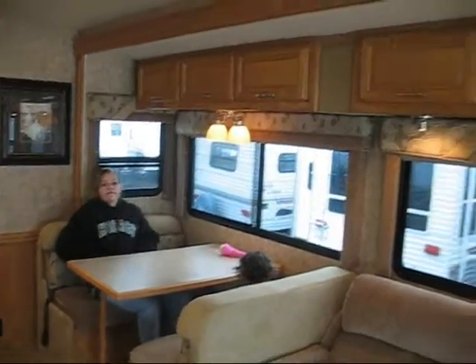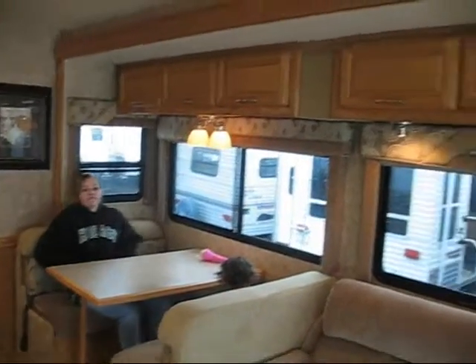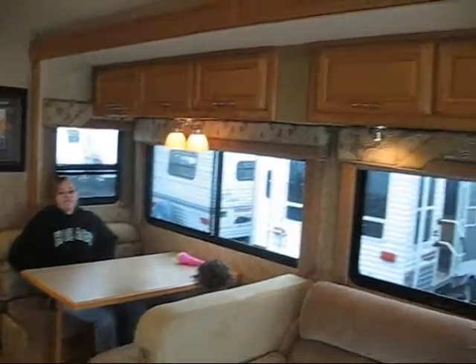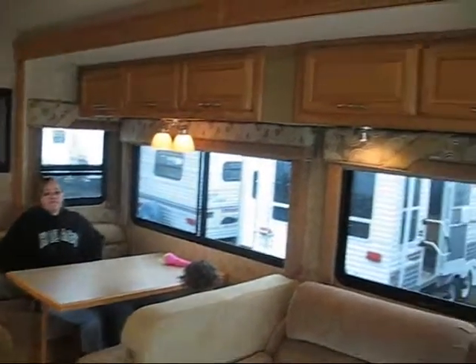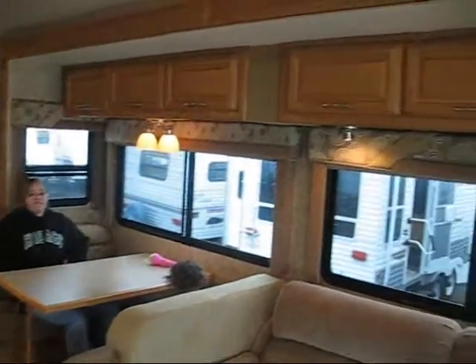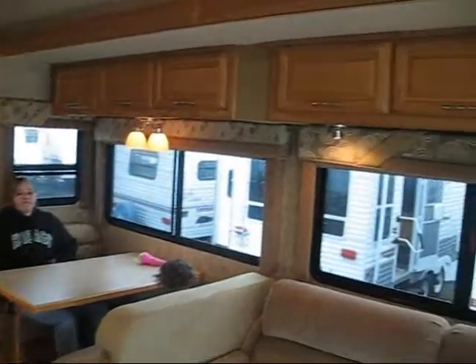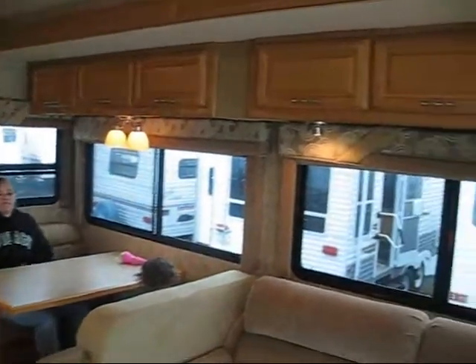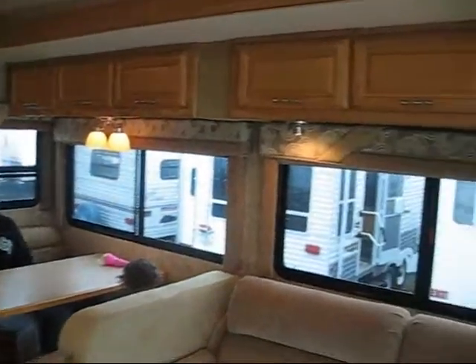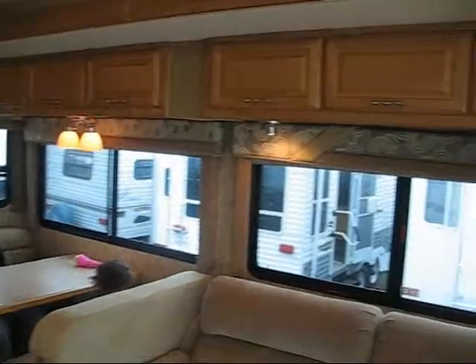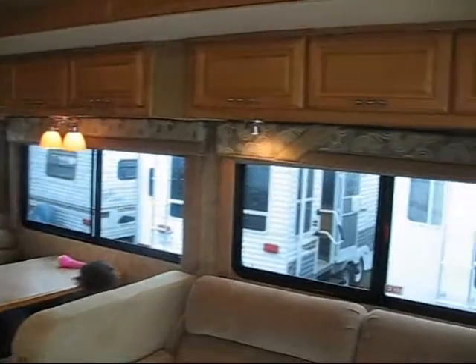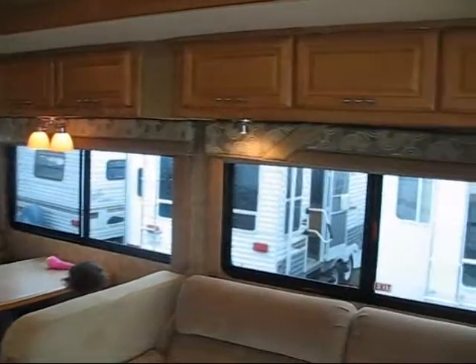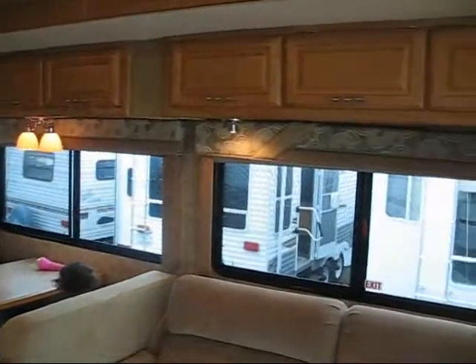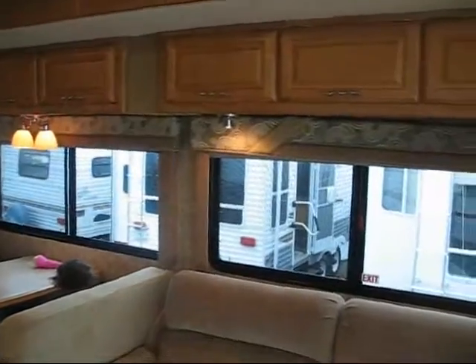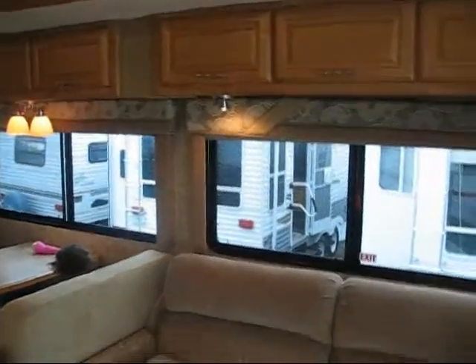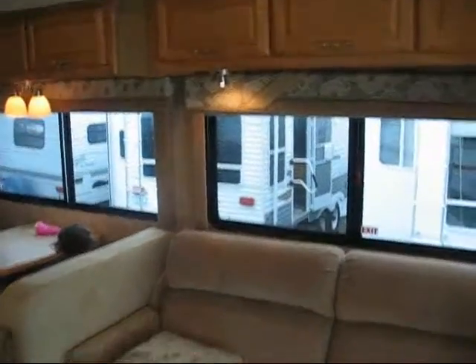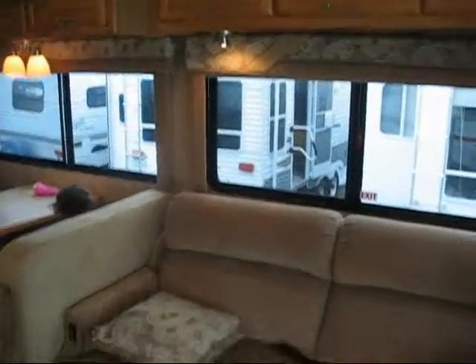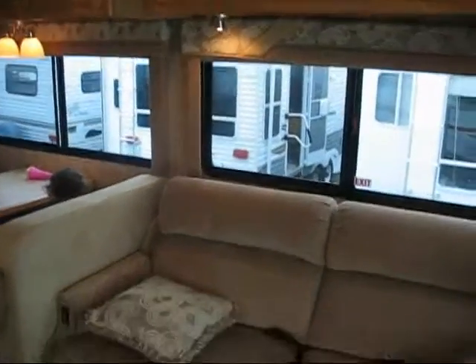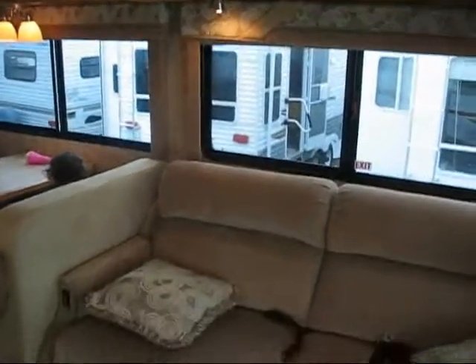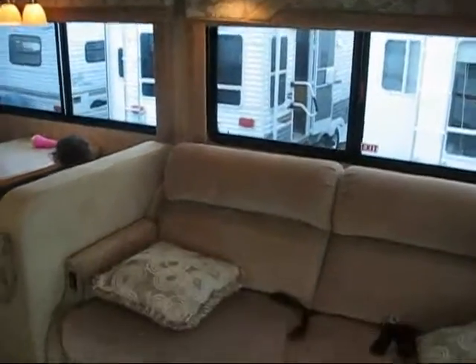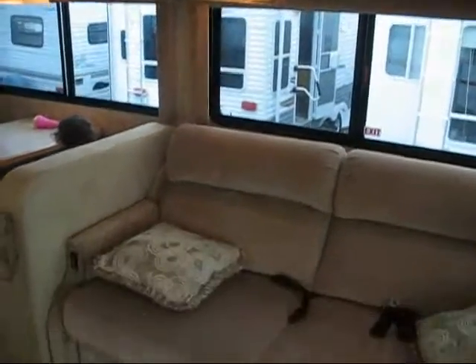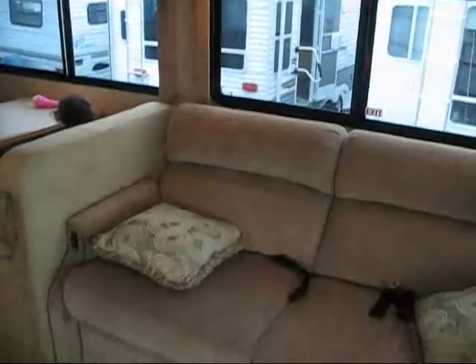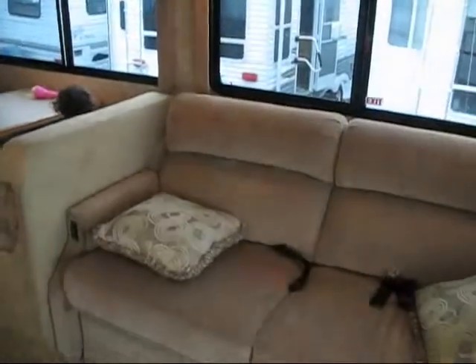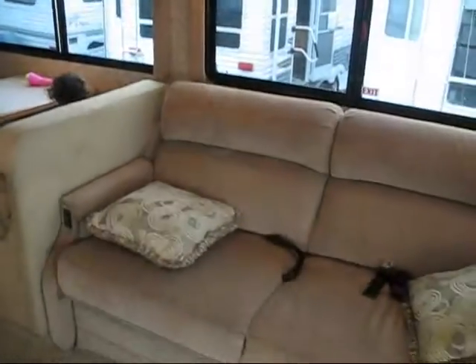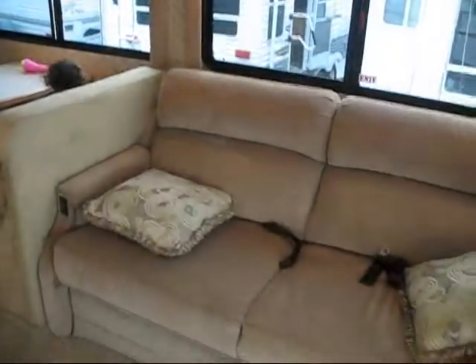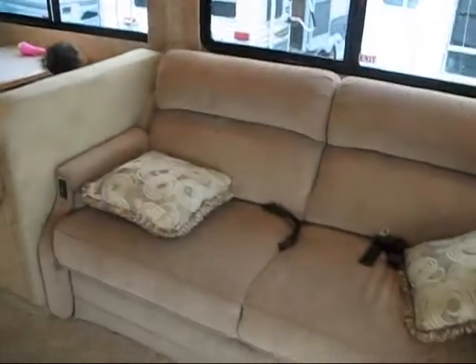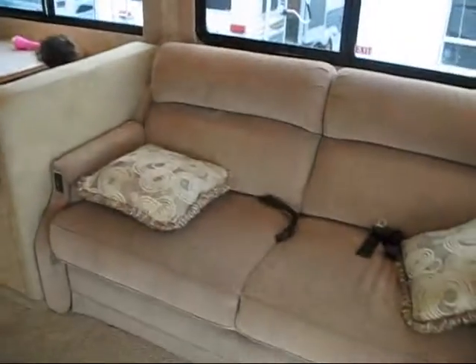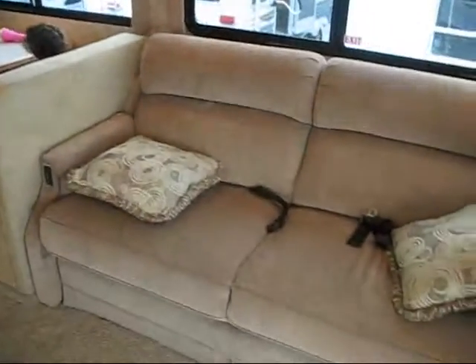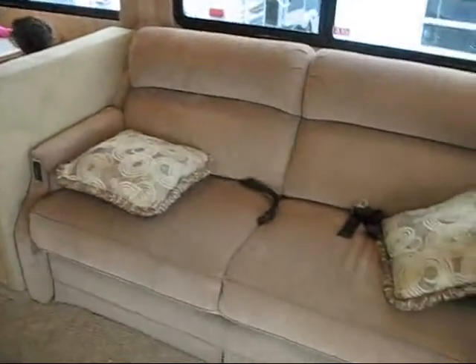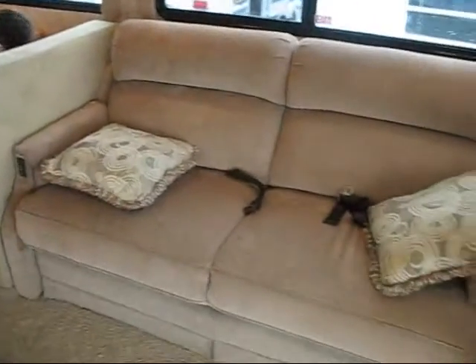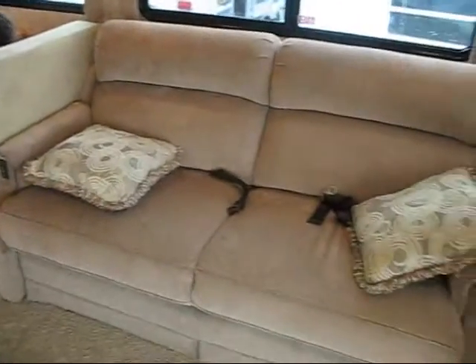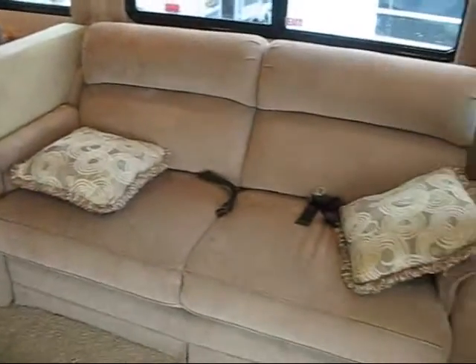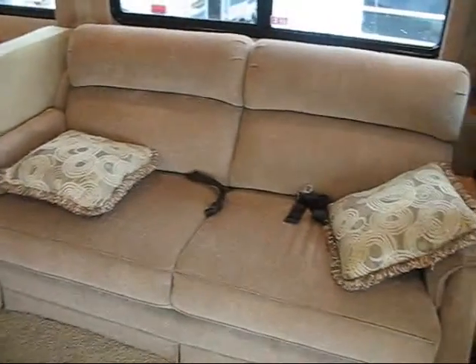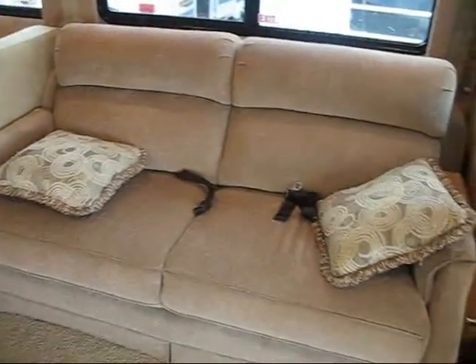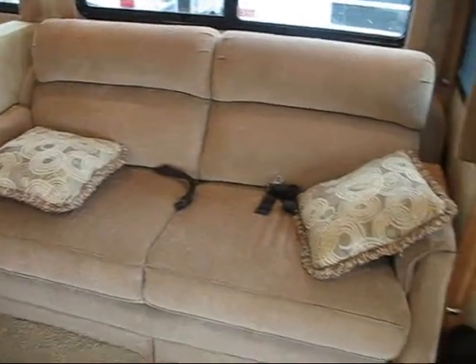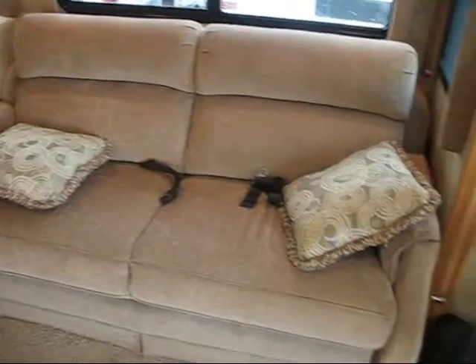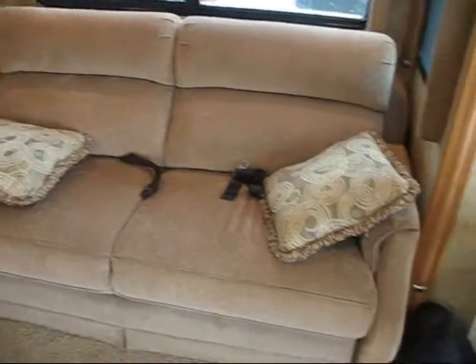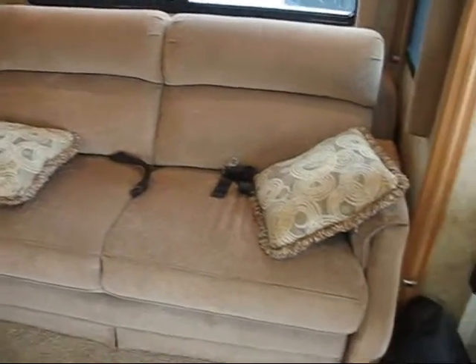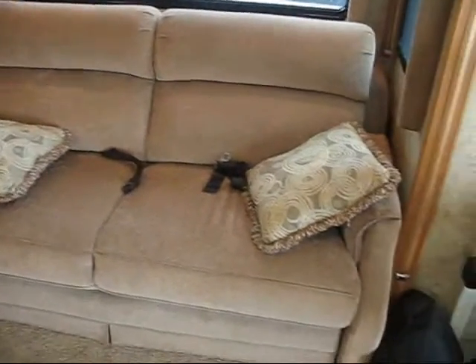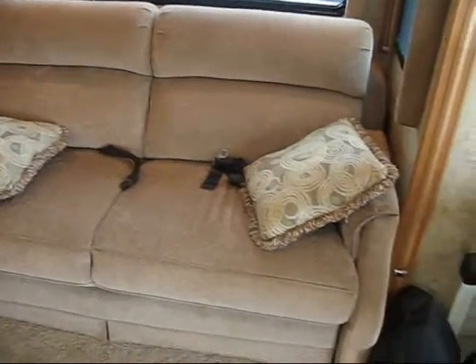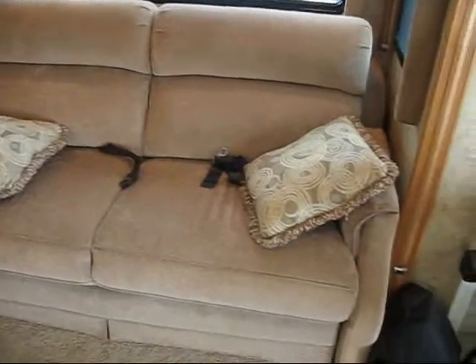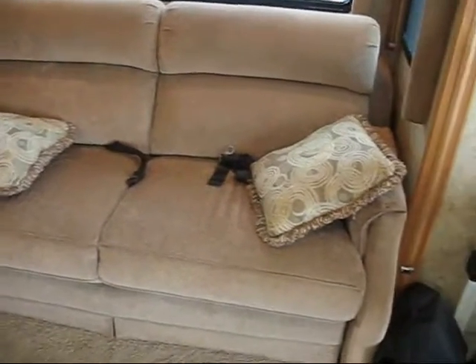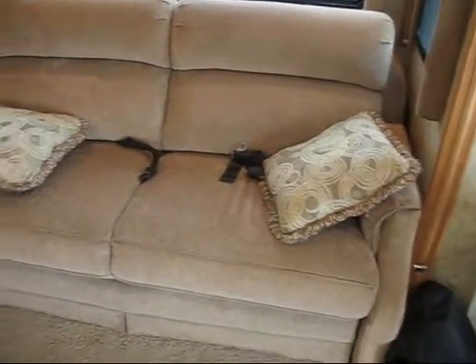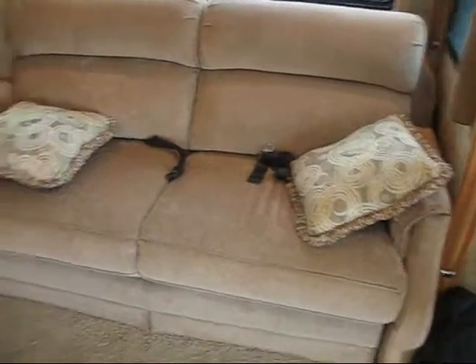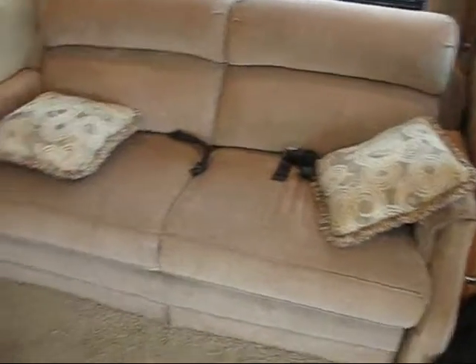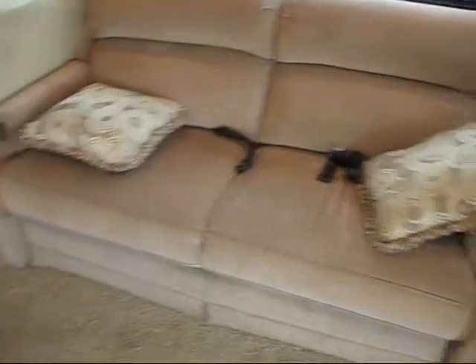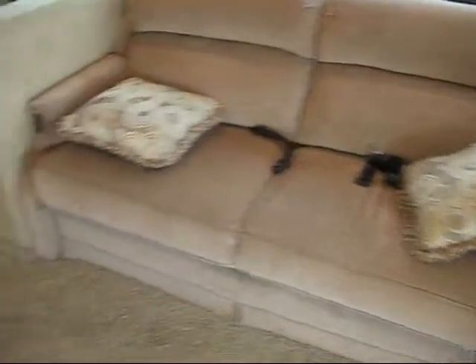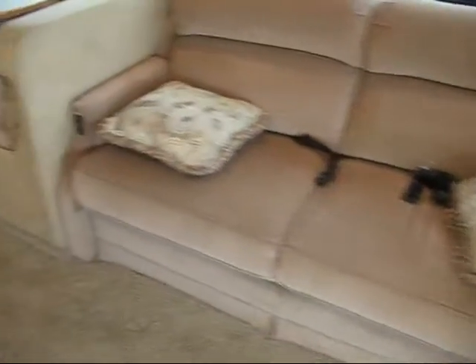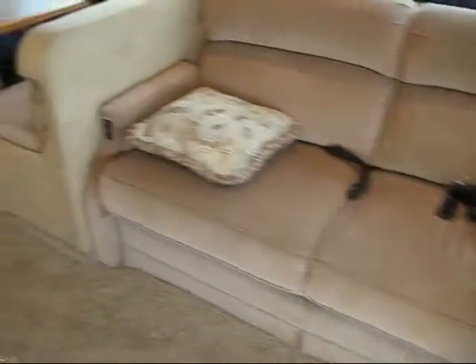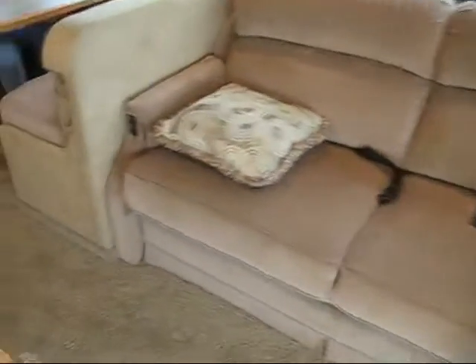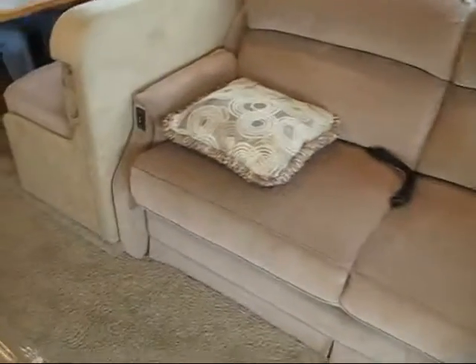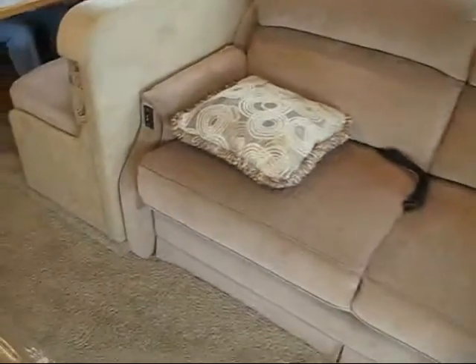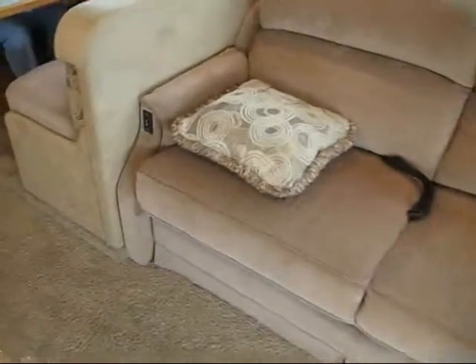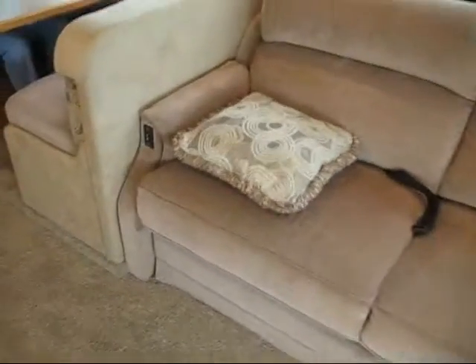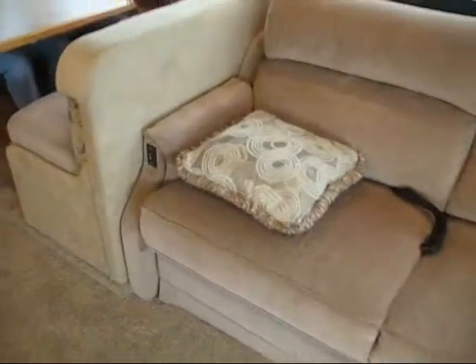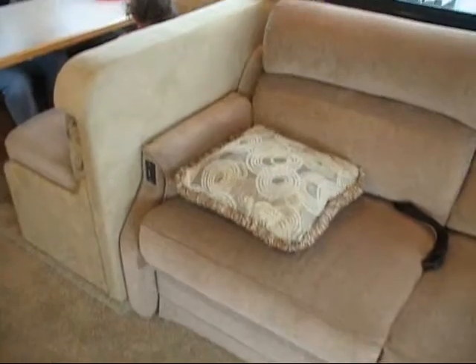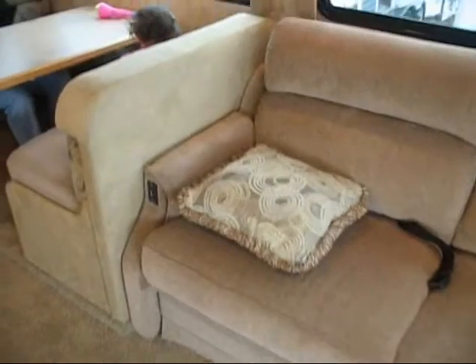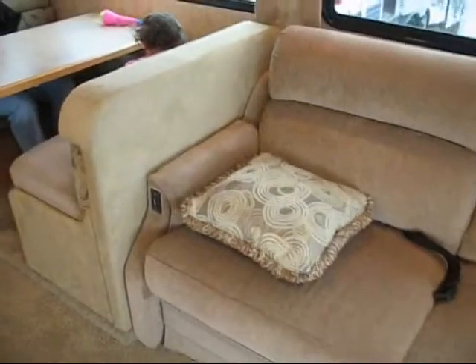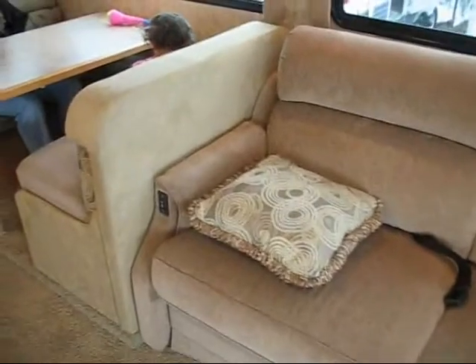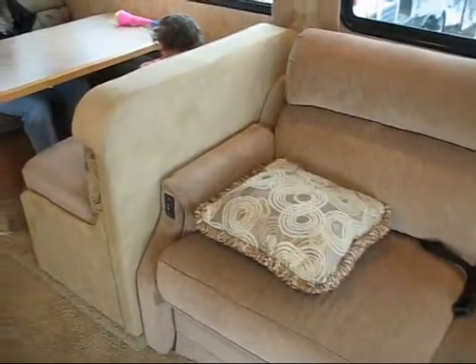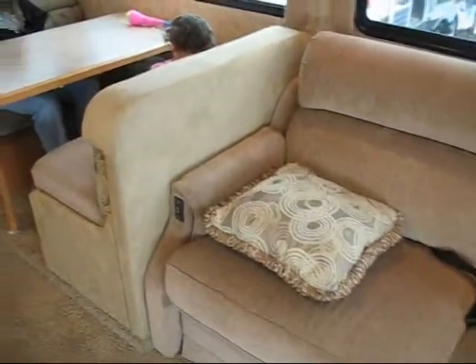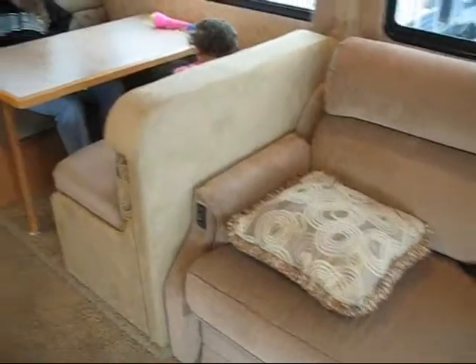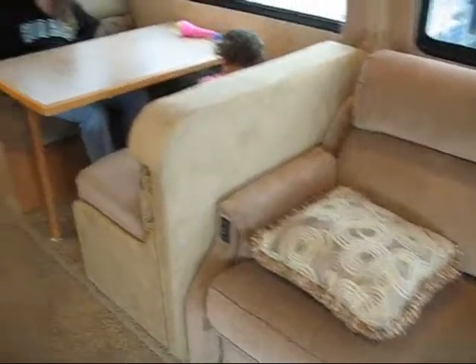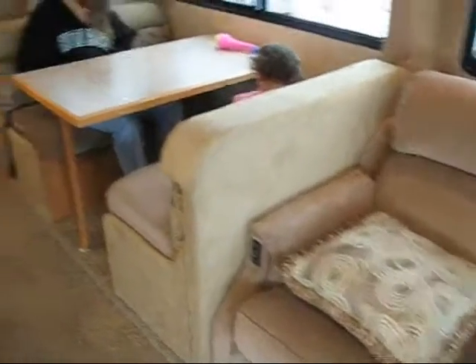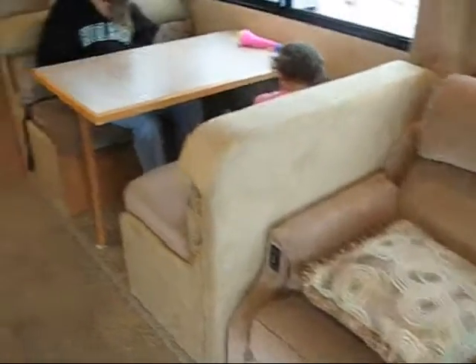Lots of storage. Here's the couch that folds down into a bed — it folds down just by pushing a button, so that's really nice.